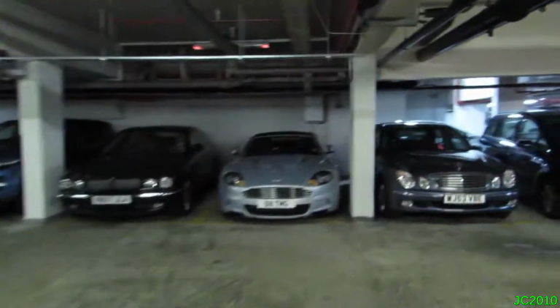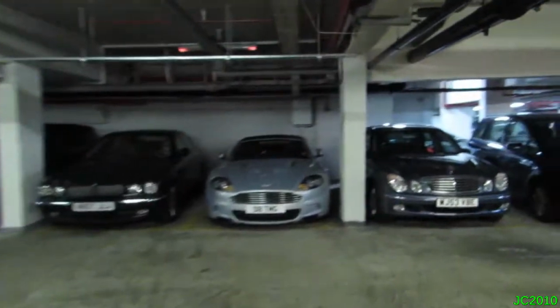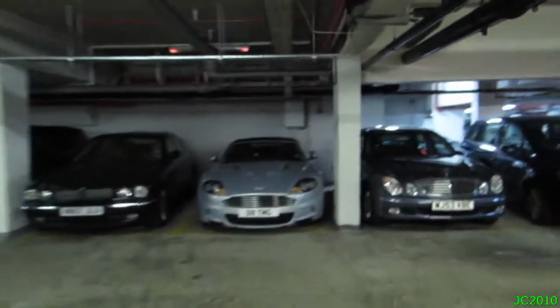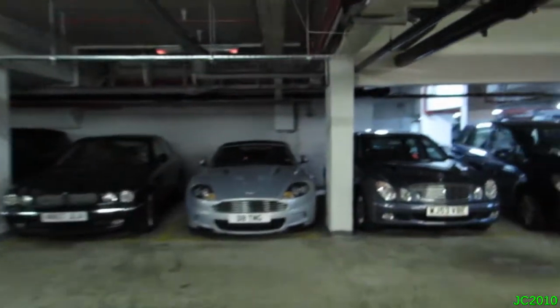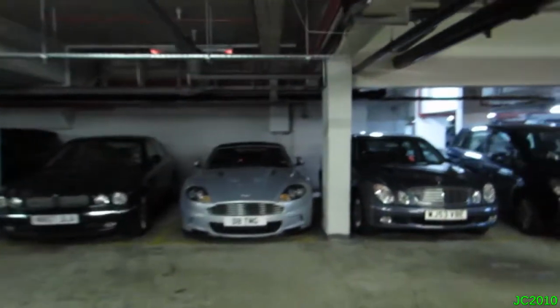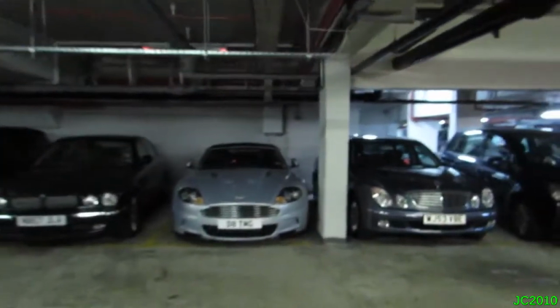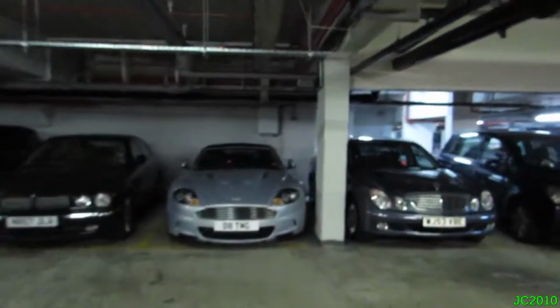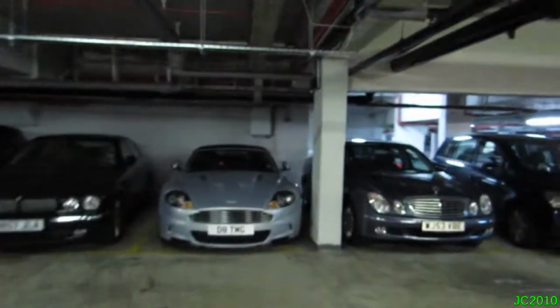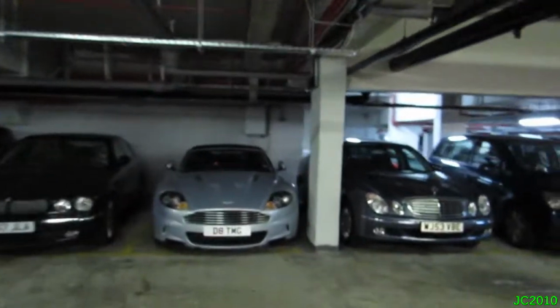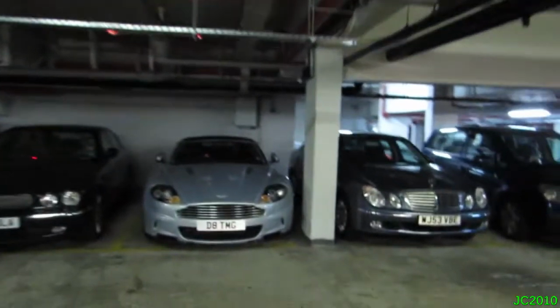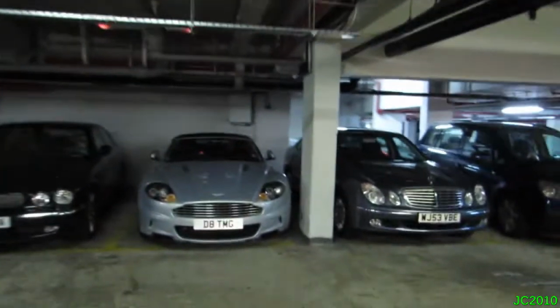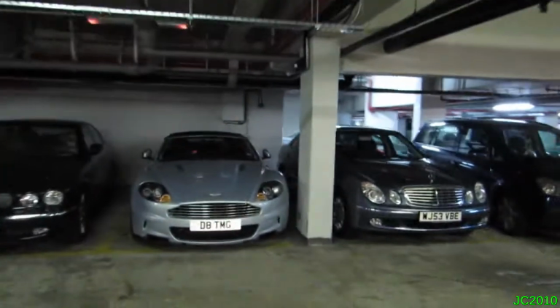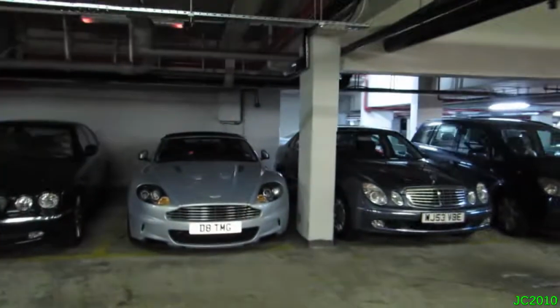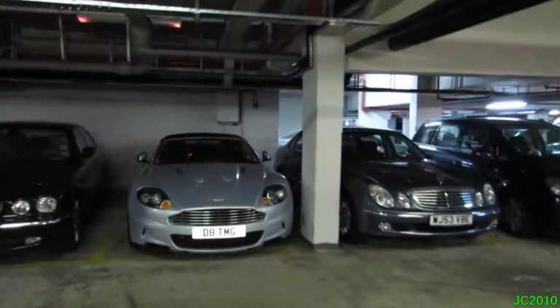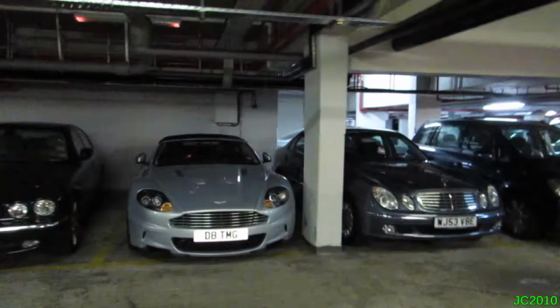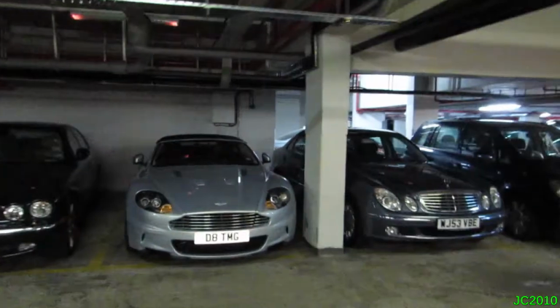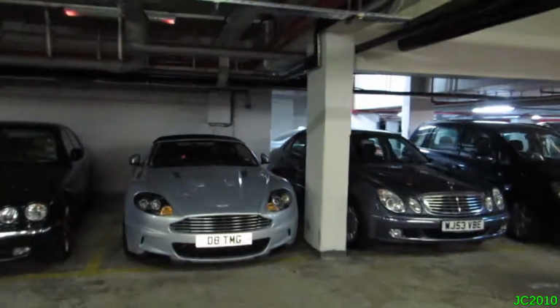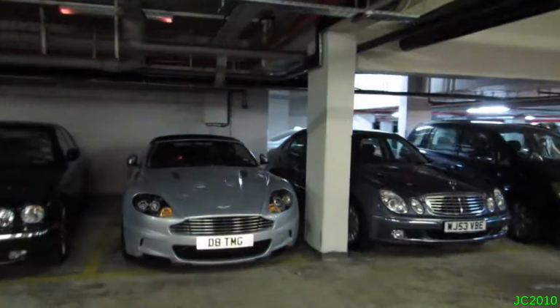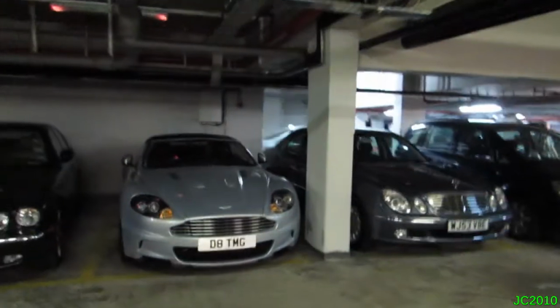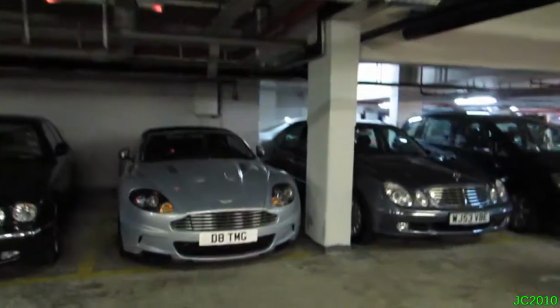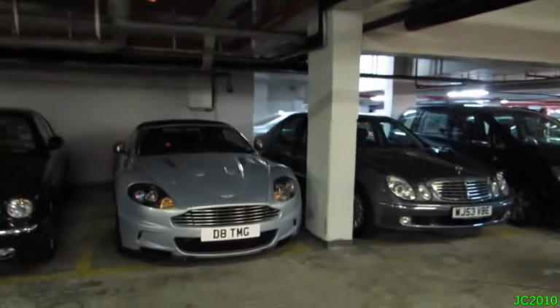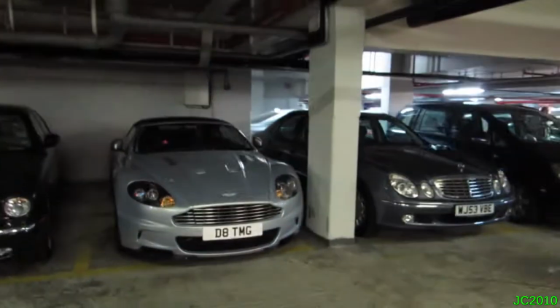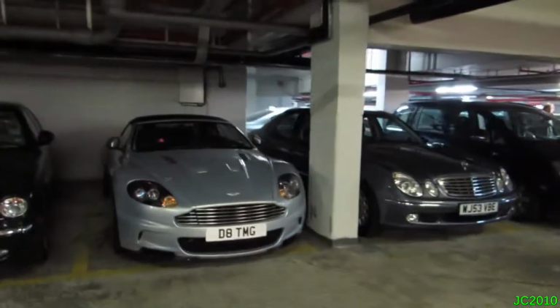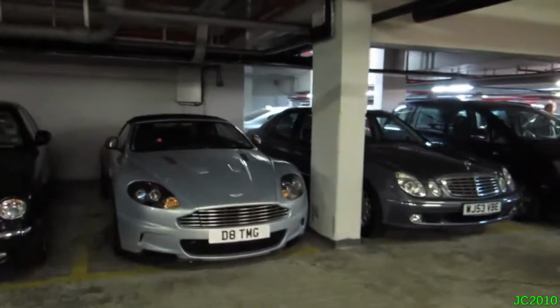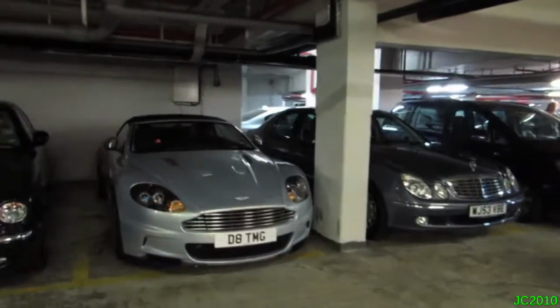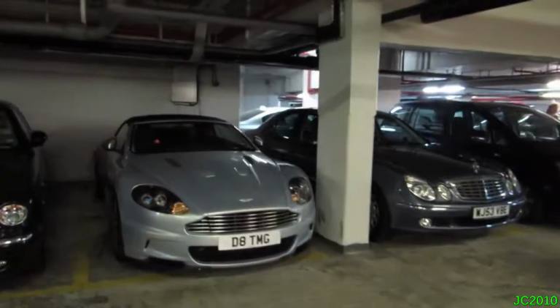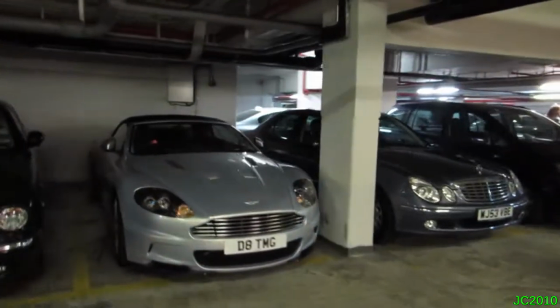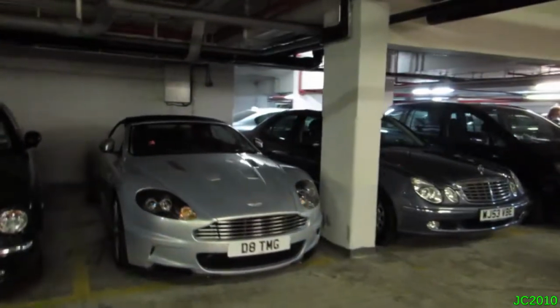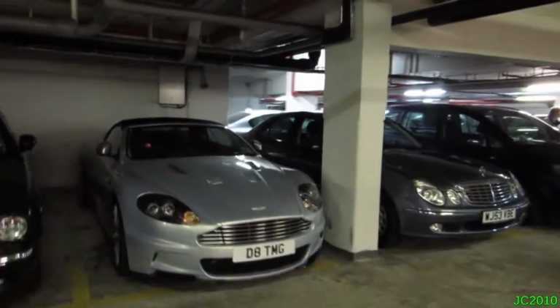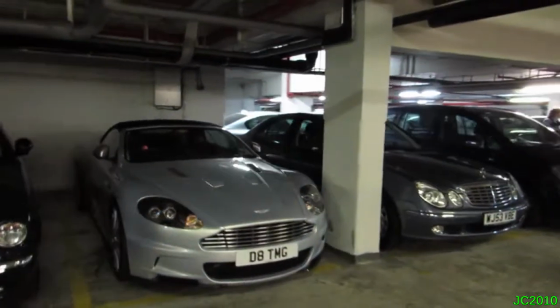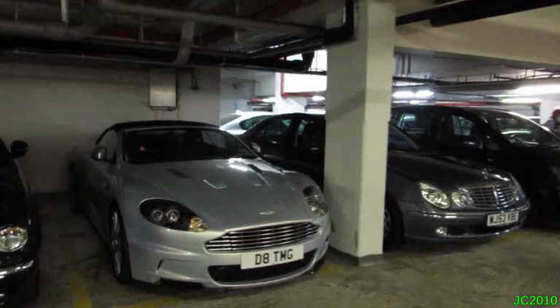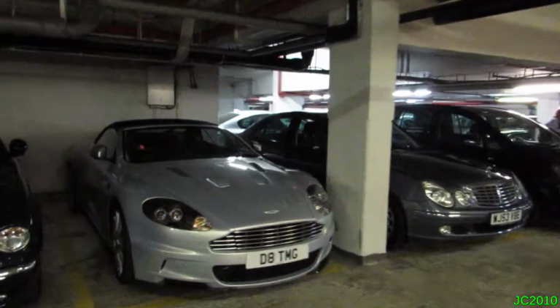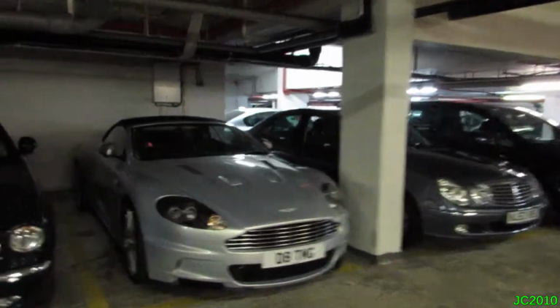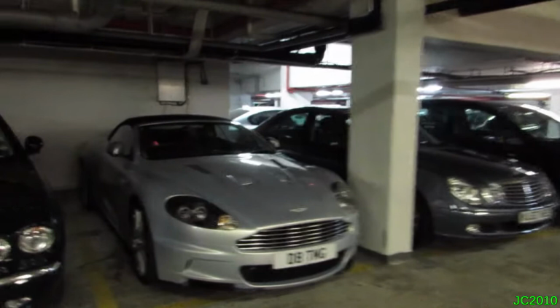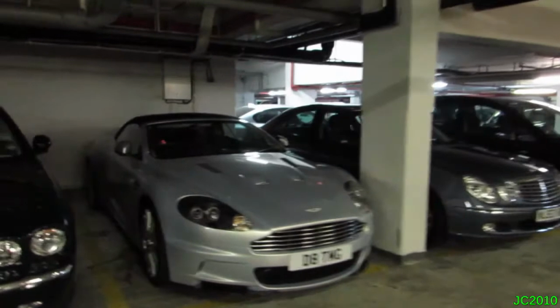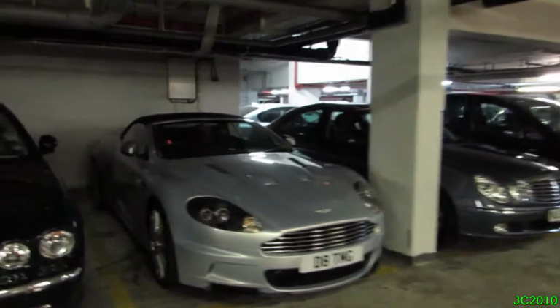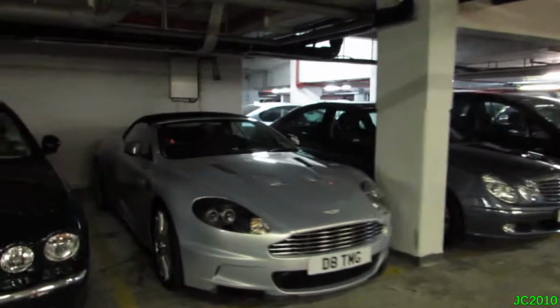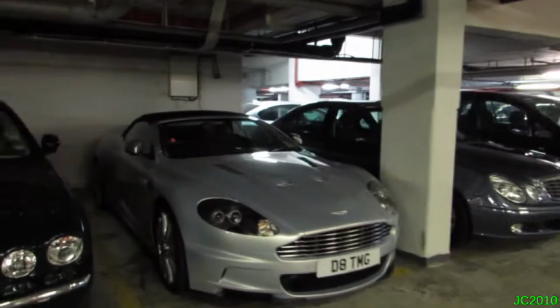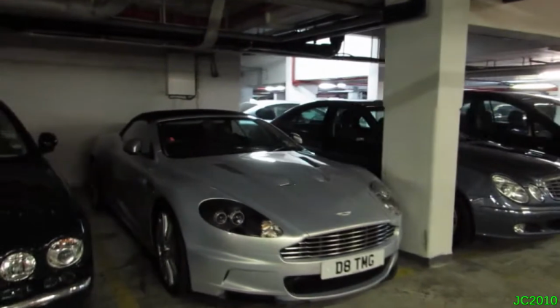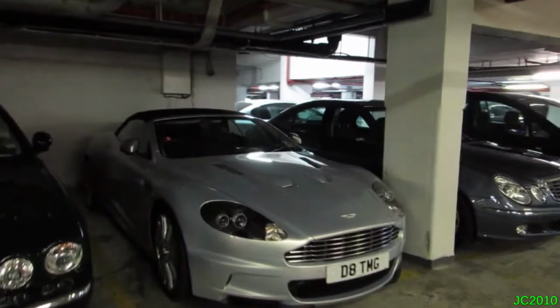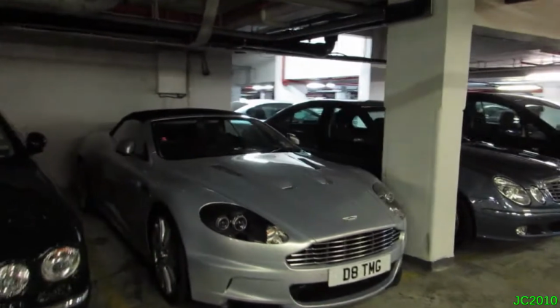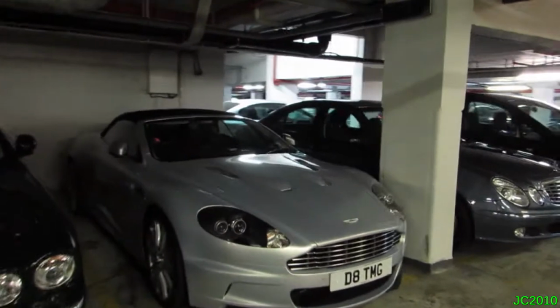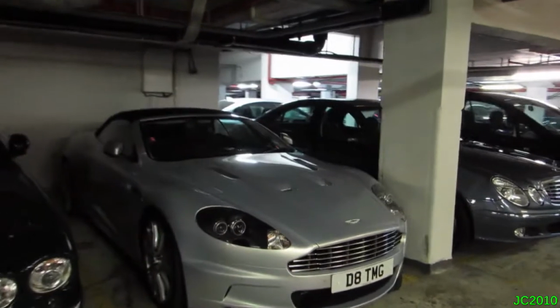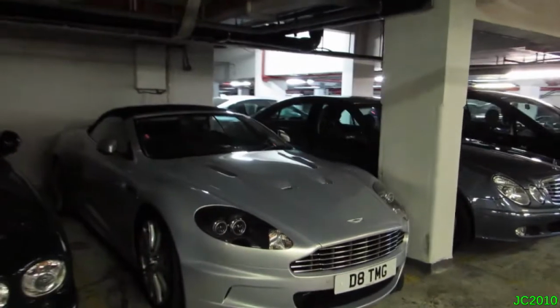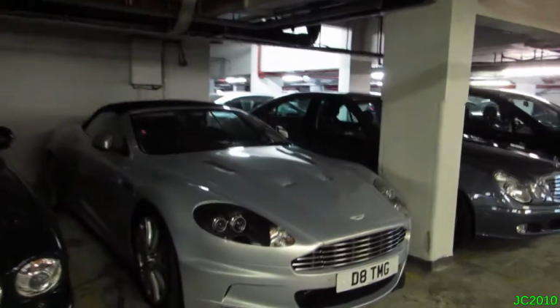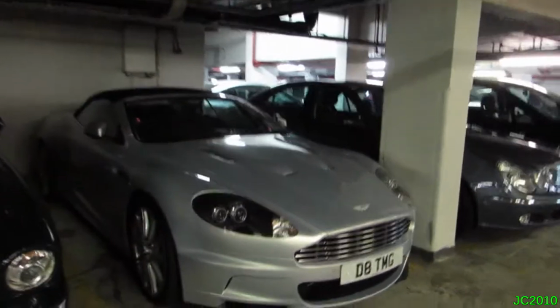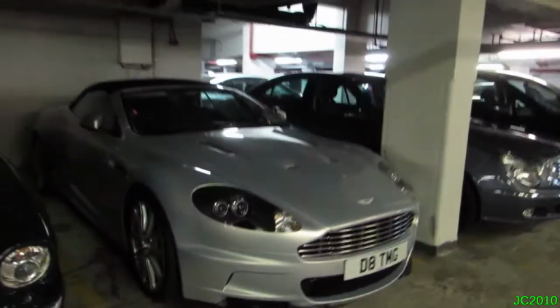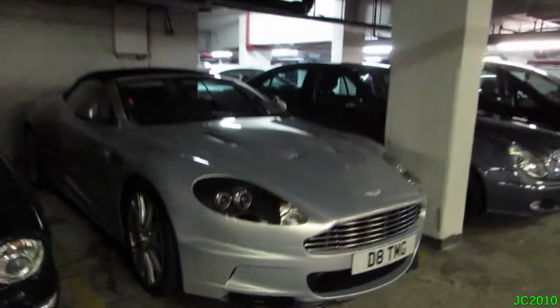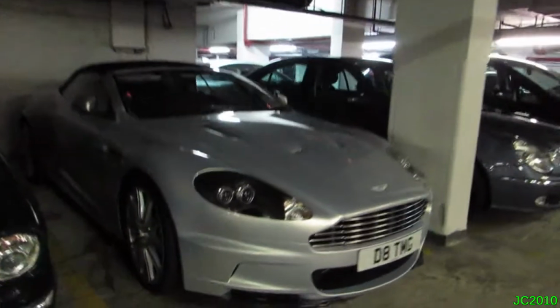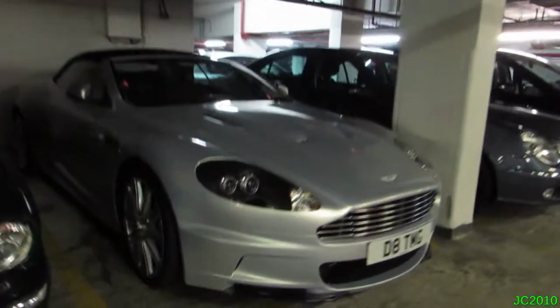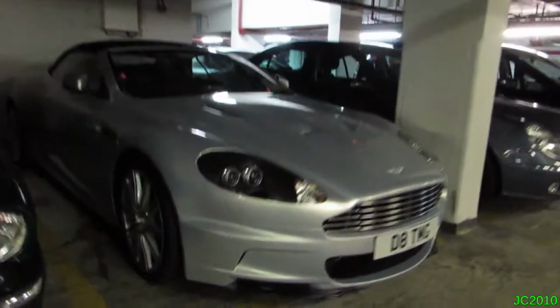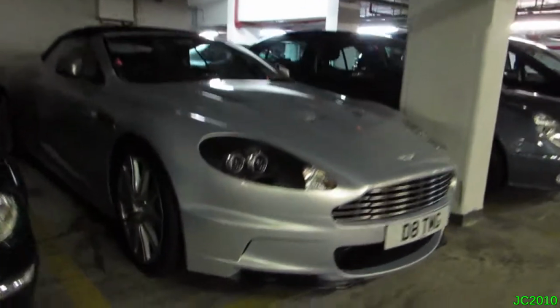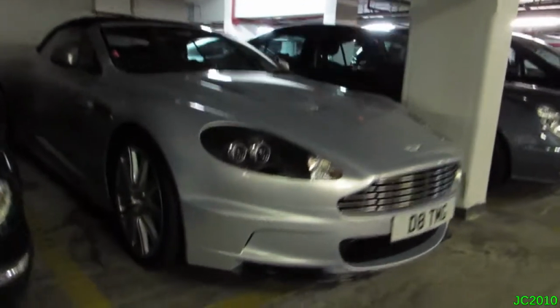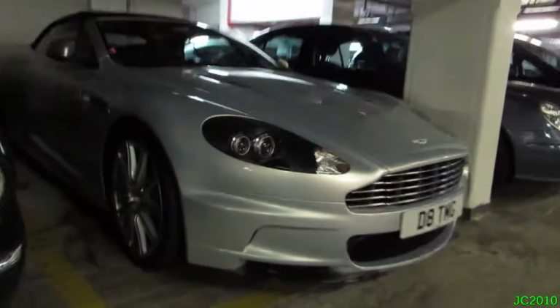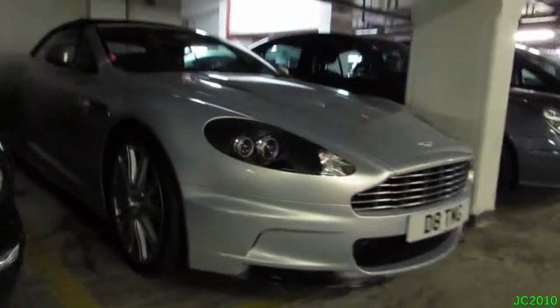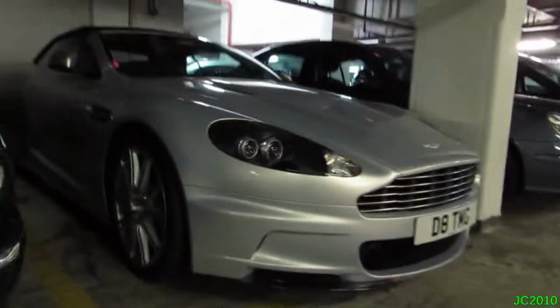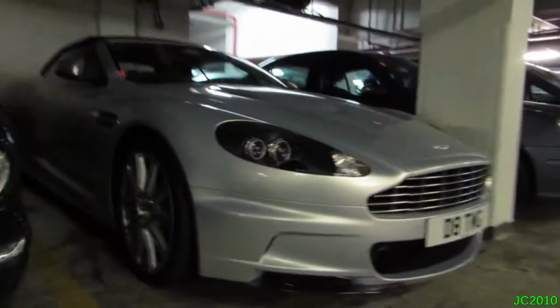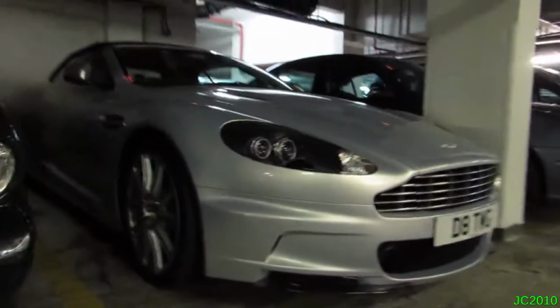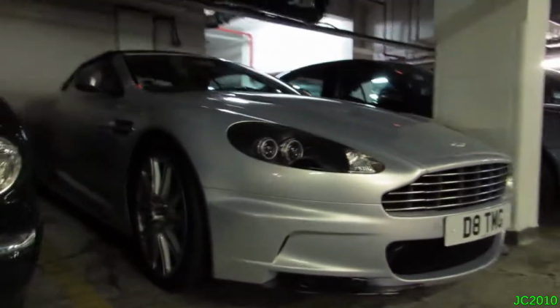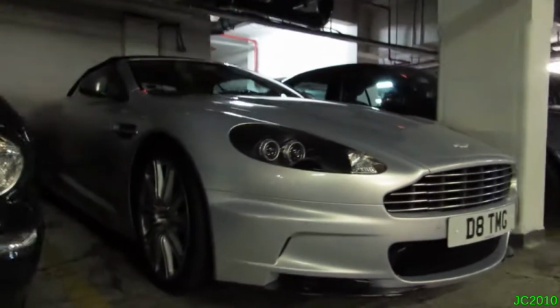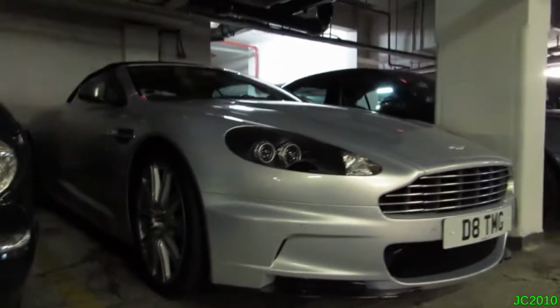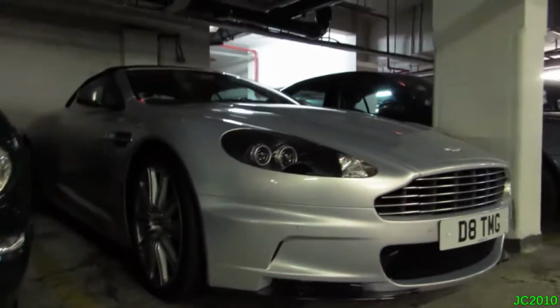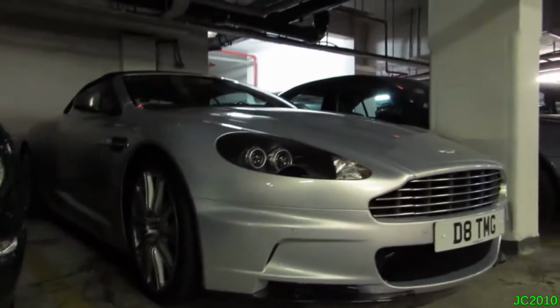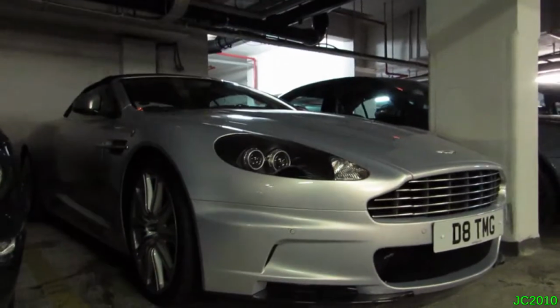And then this — Lightning Silver, I think is the name of the colour — Aston Martin DBS Volante. Love these.